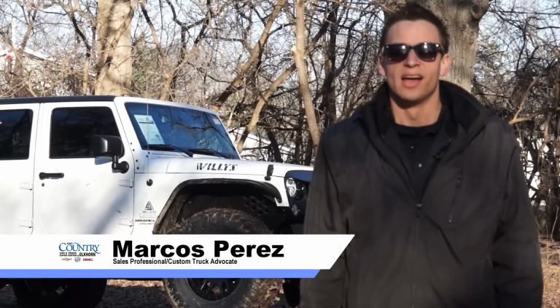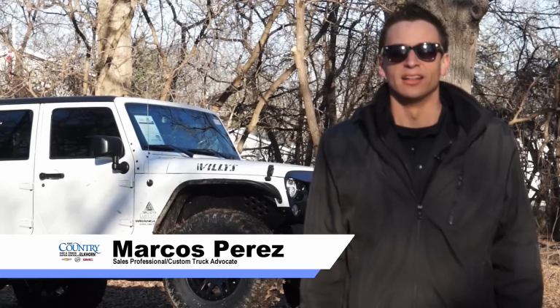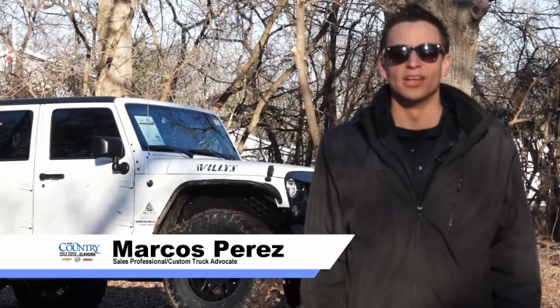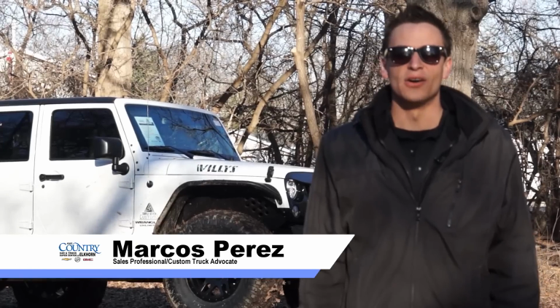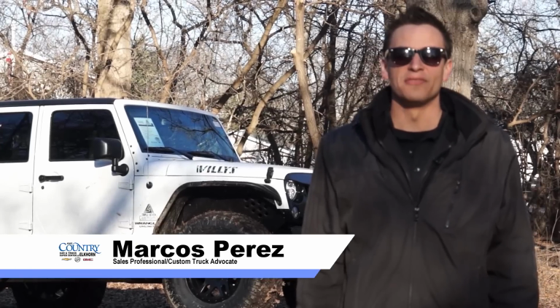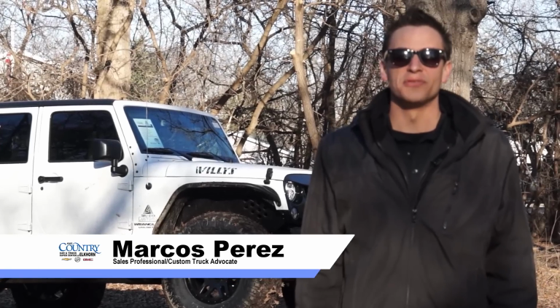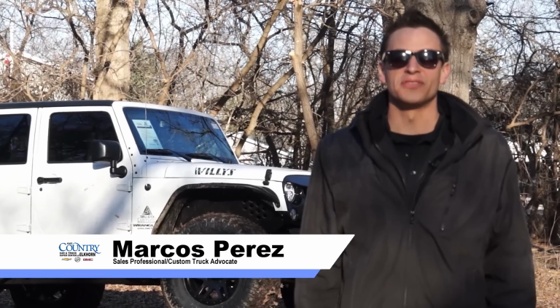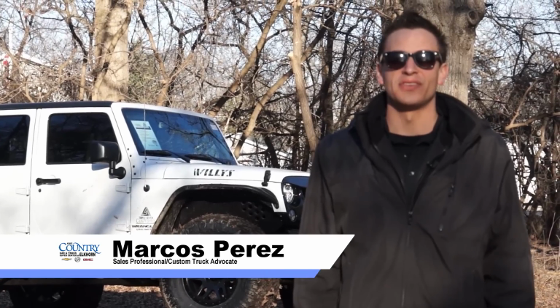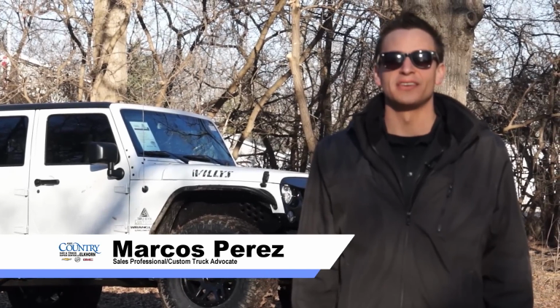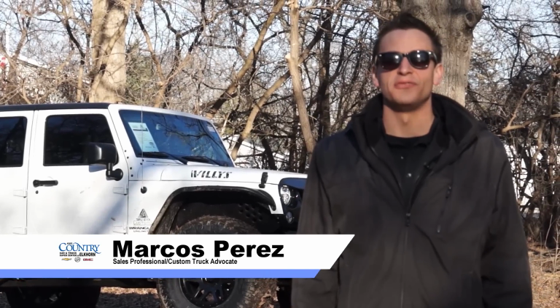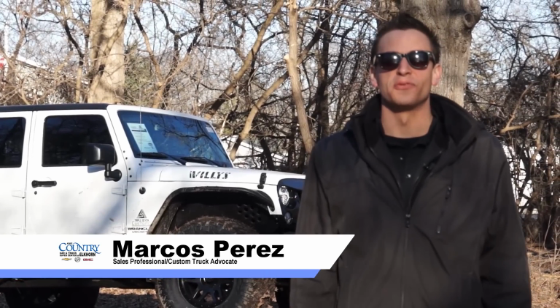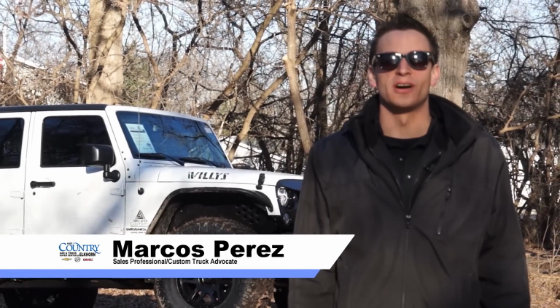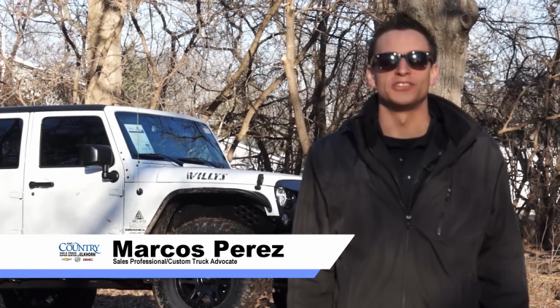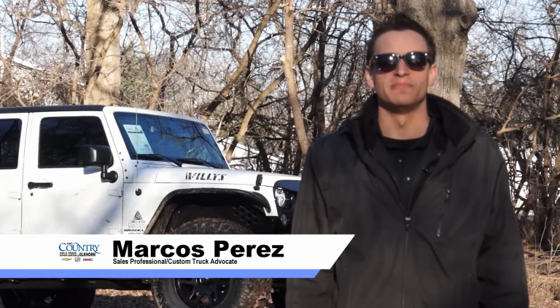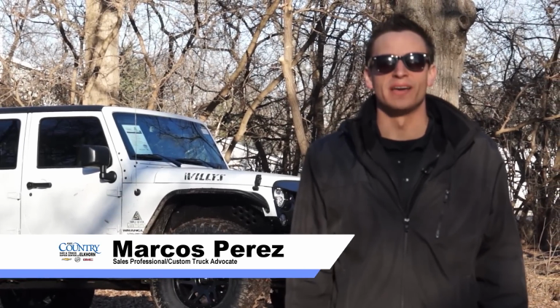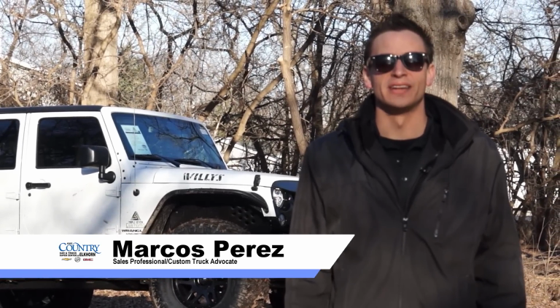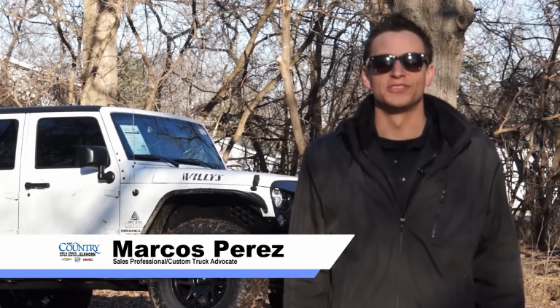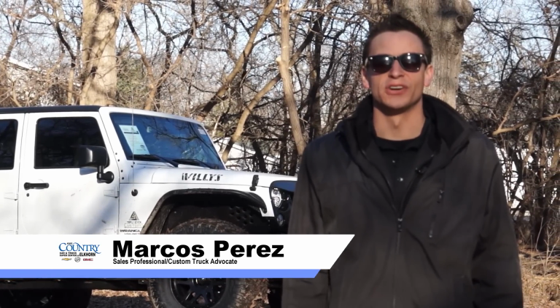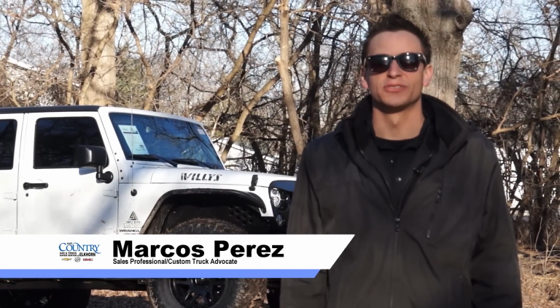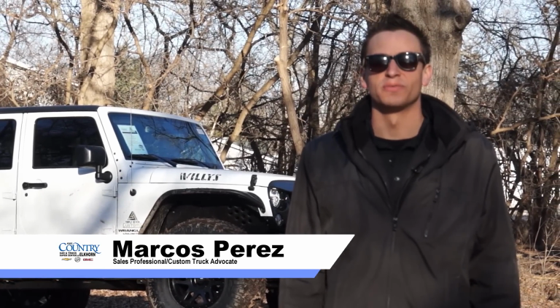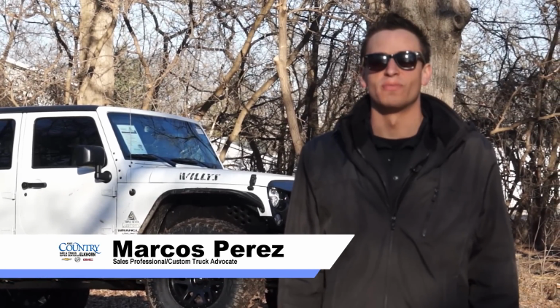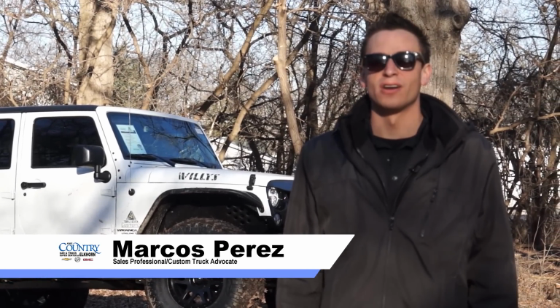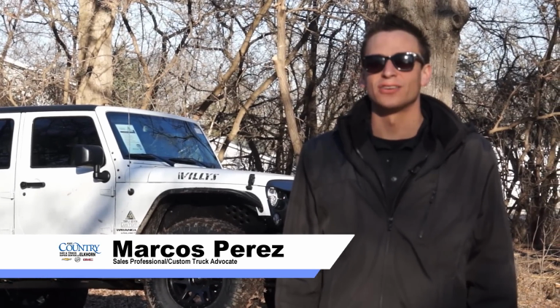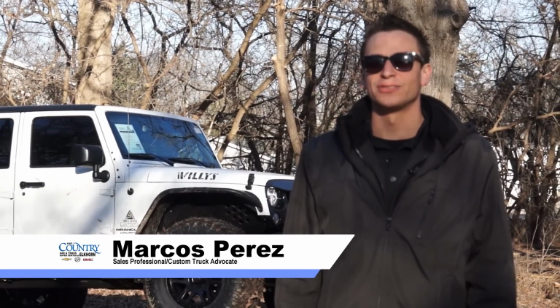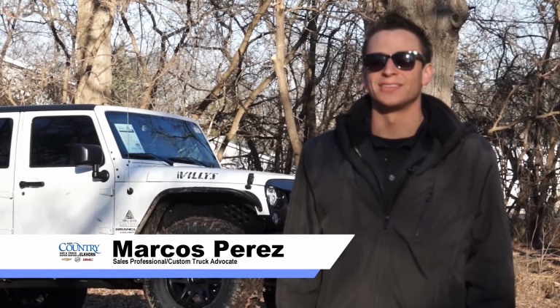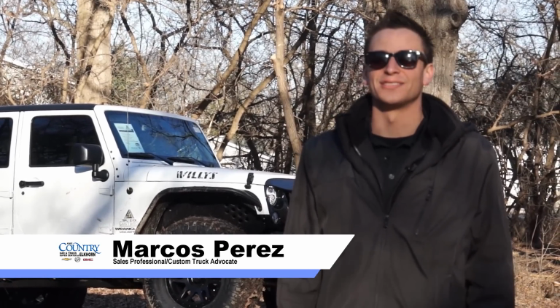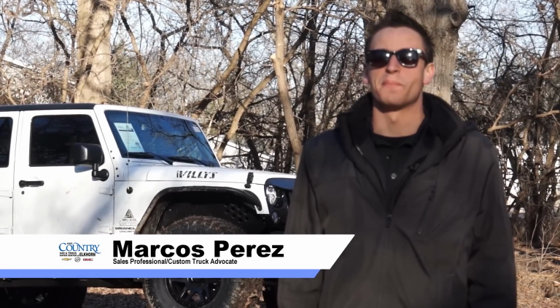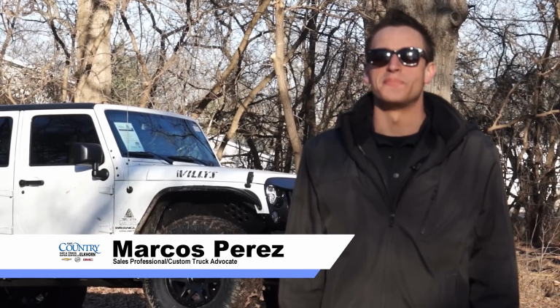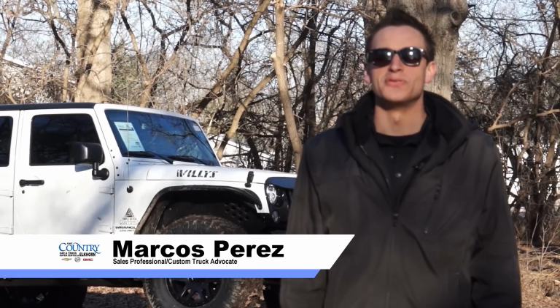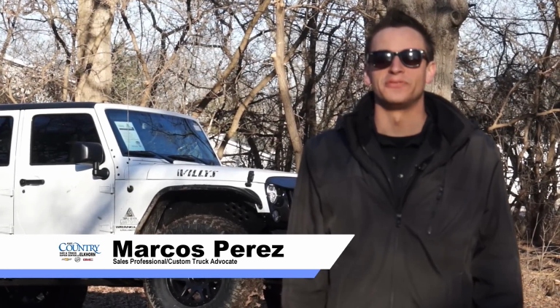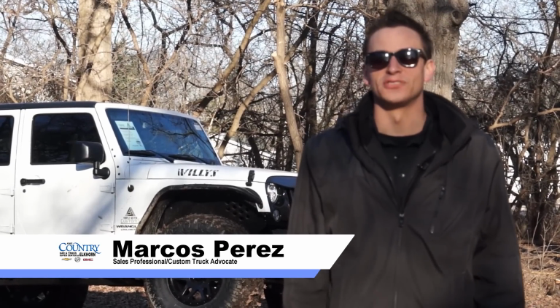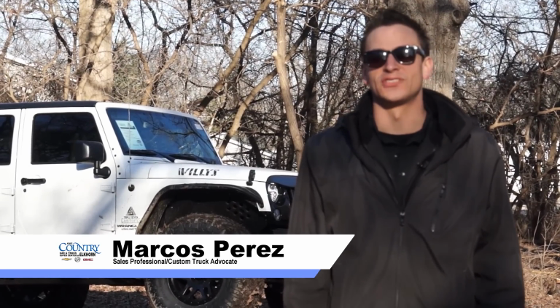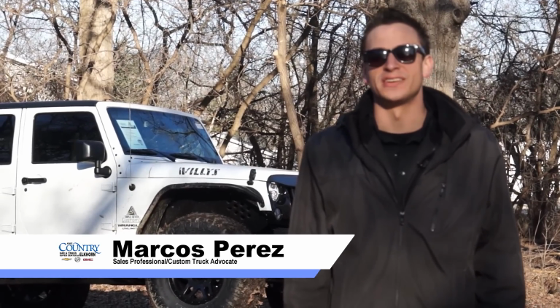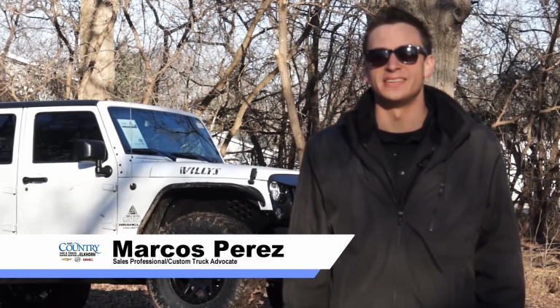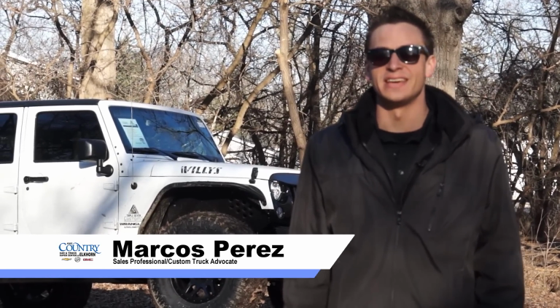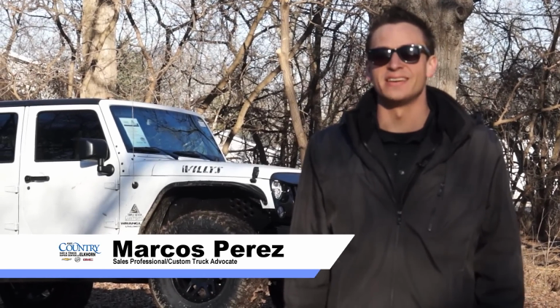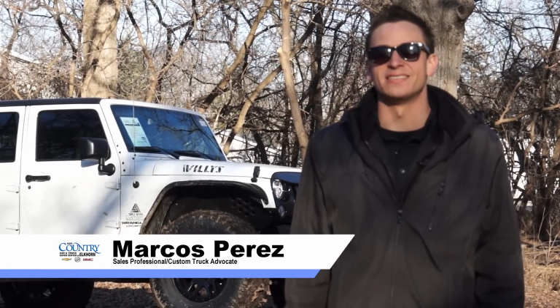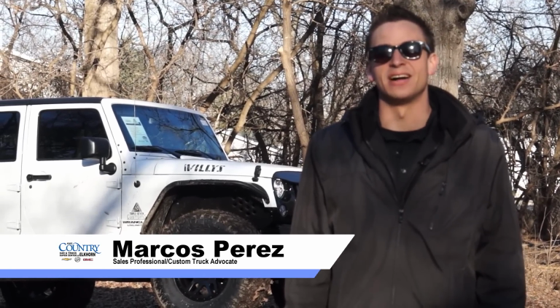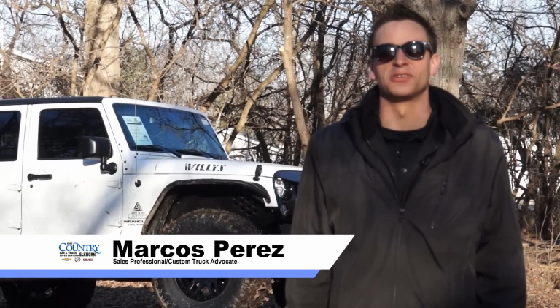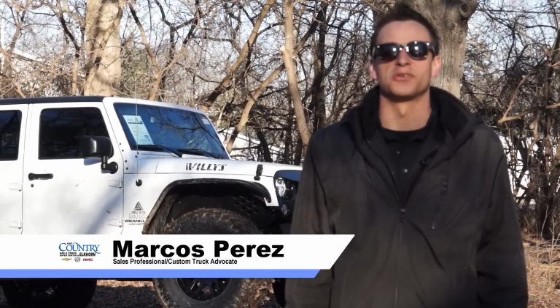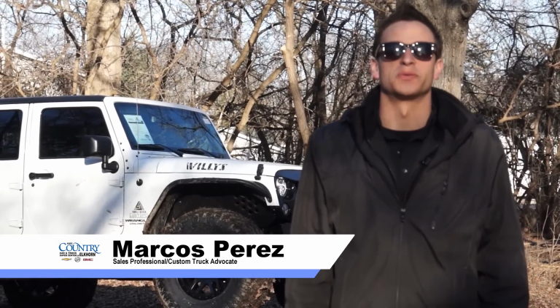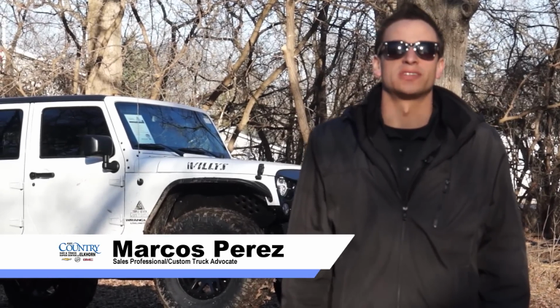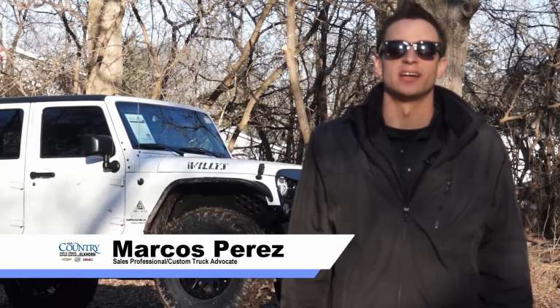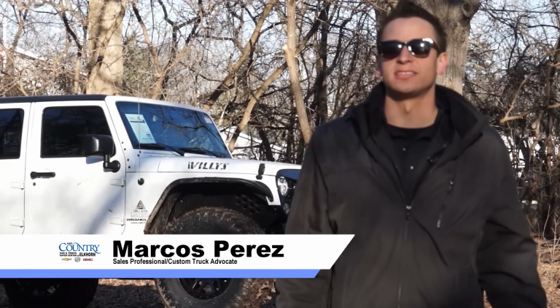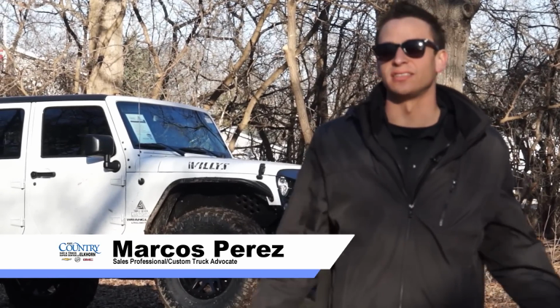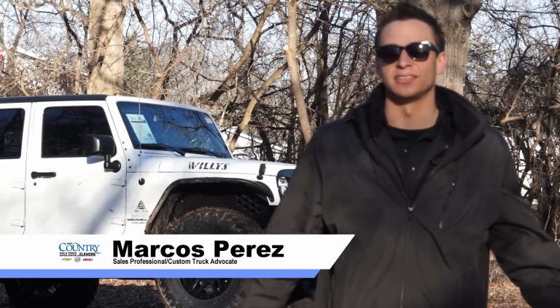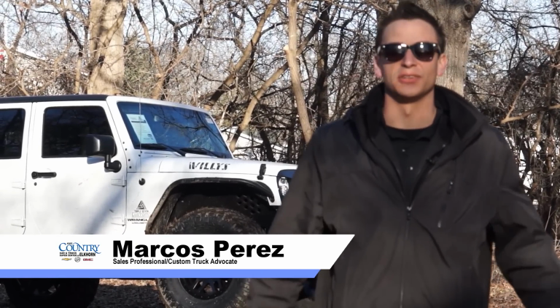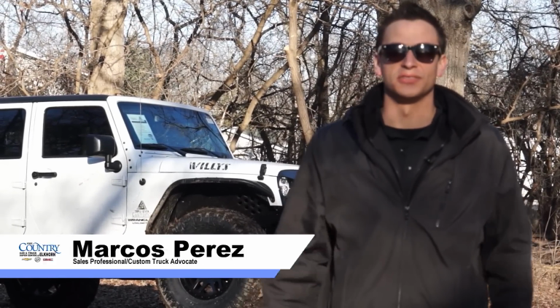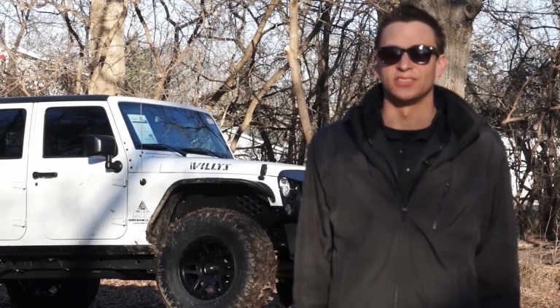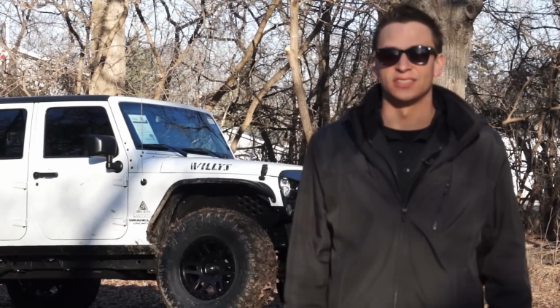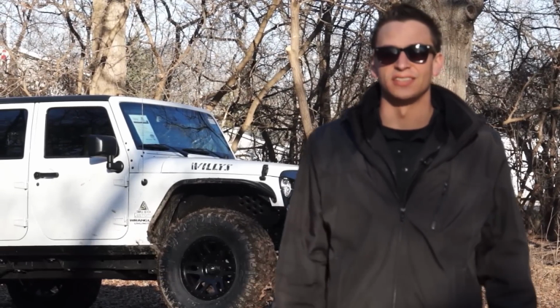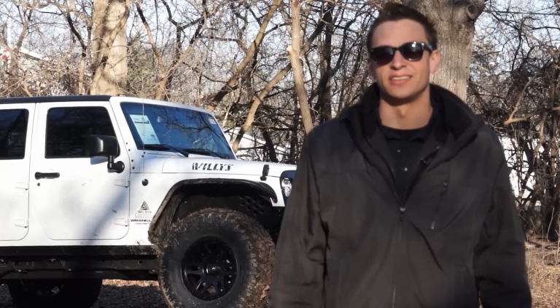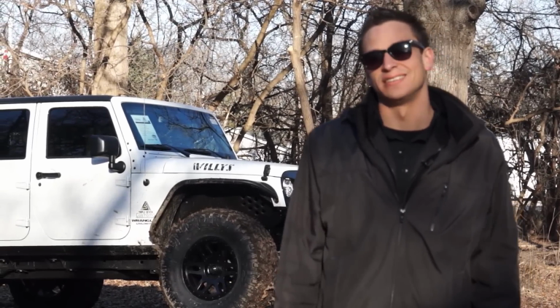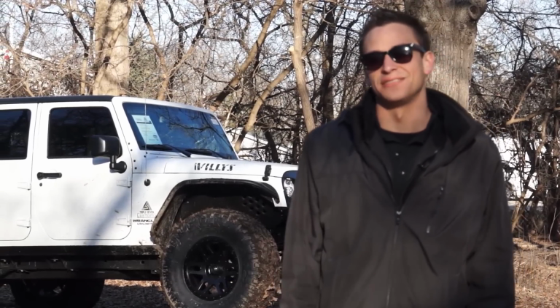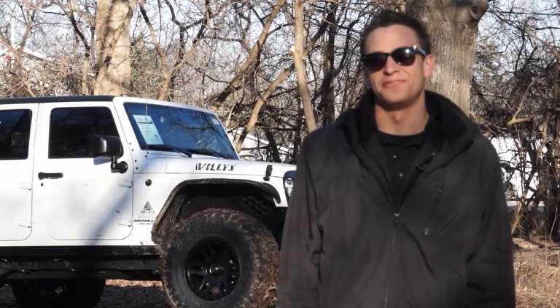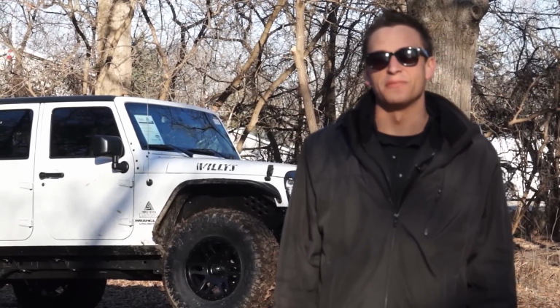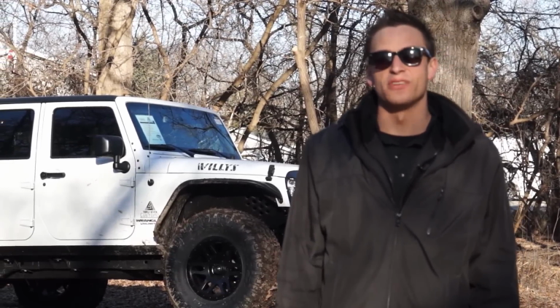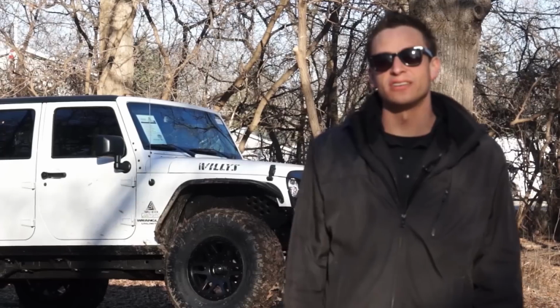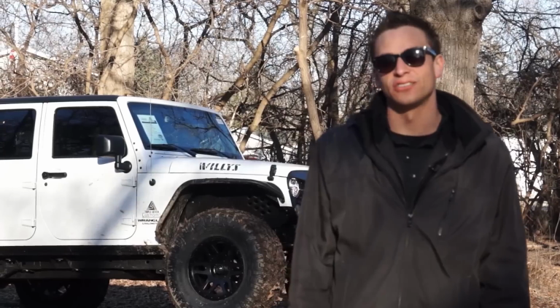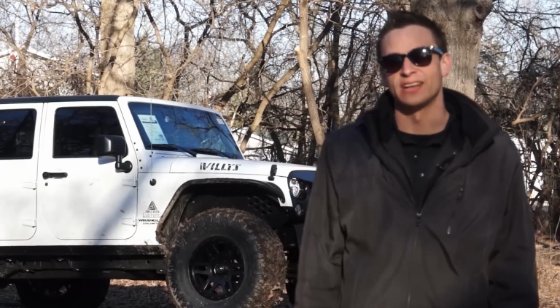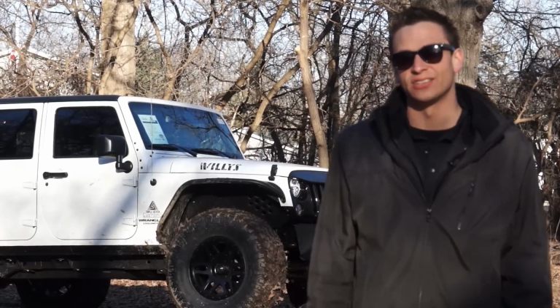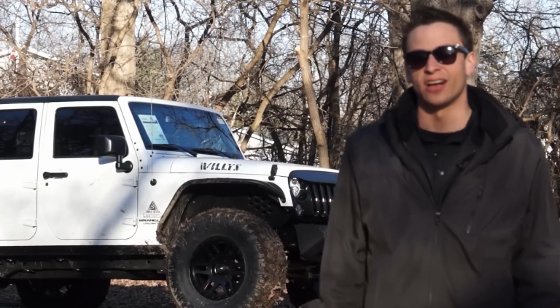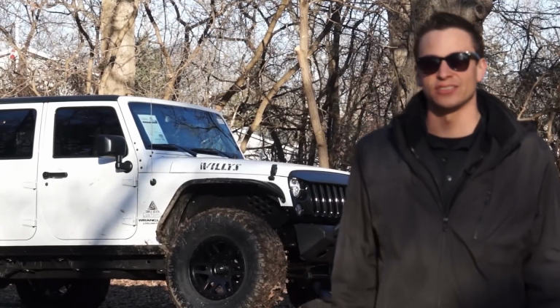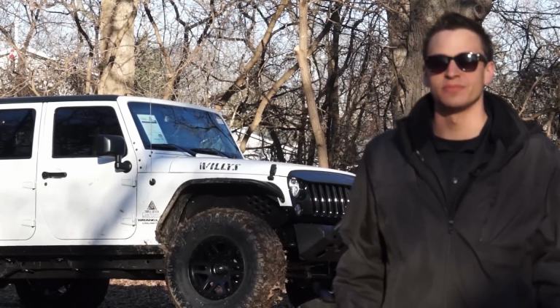Hello everyone, thank you for watching Mad Trucks with Marcos. It is a beautiful sunny day here in Elkhorn, Wisconsin, getting close to 60 degrees in February, so that's awesome.